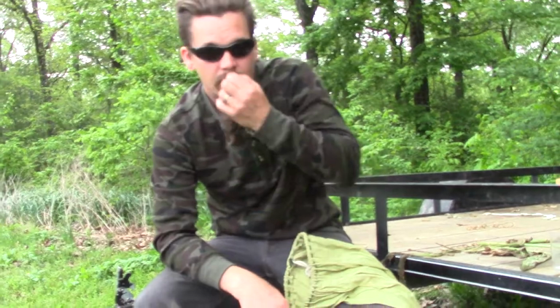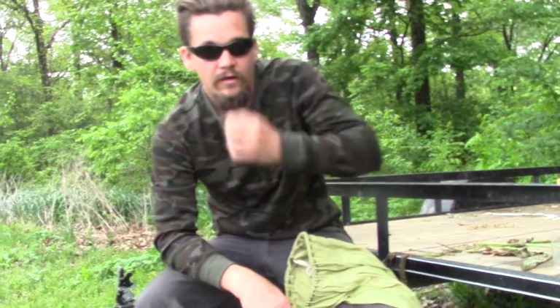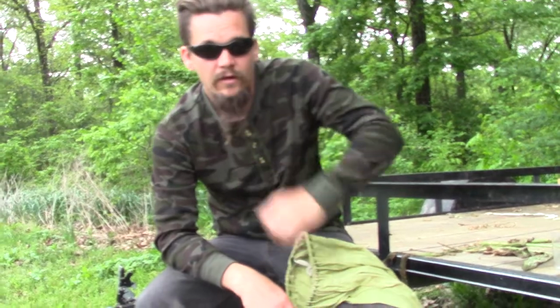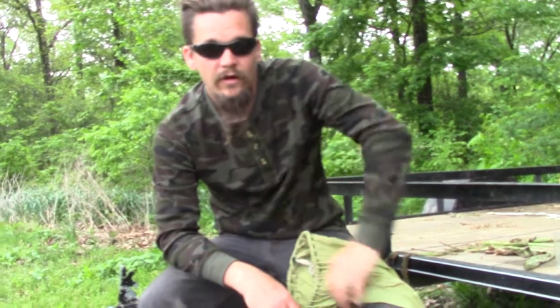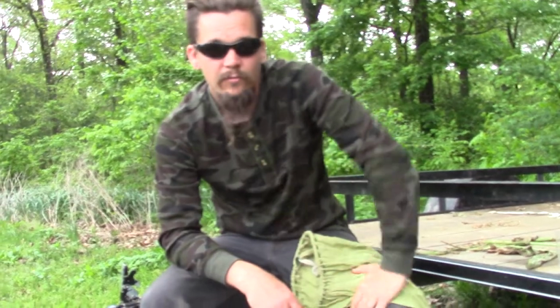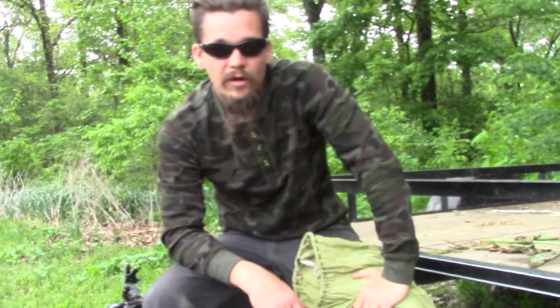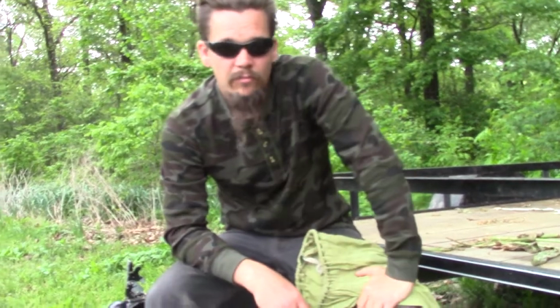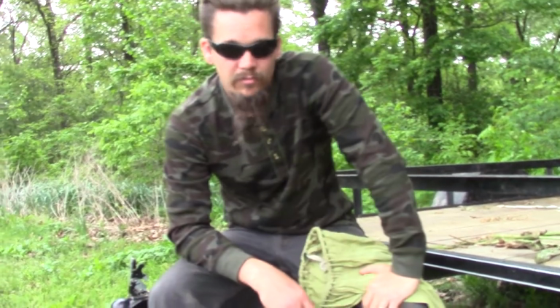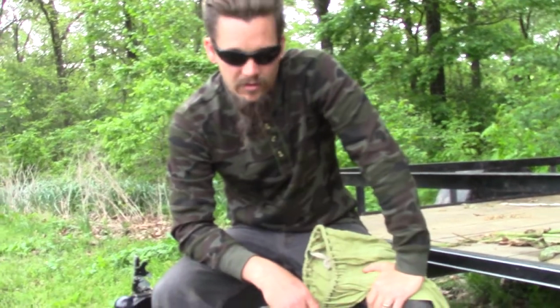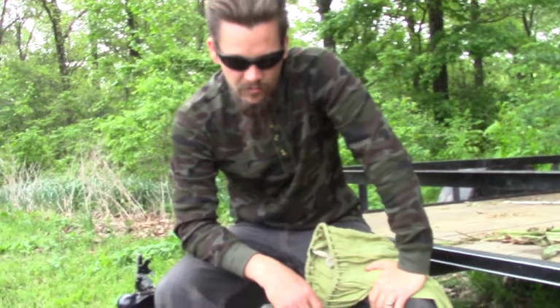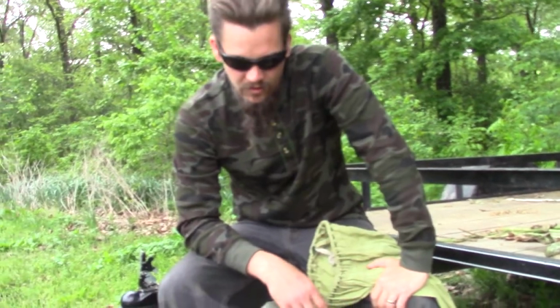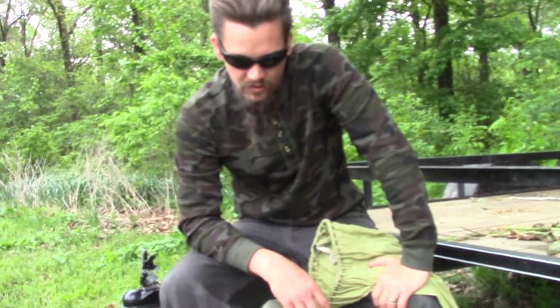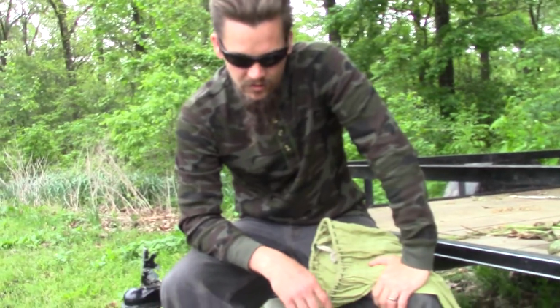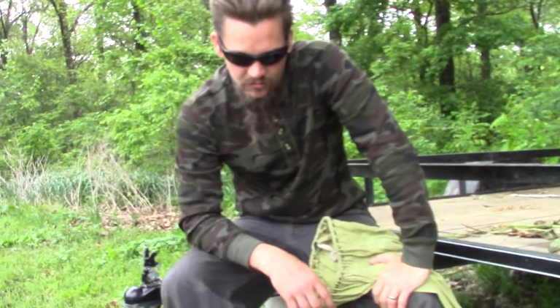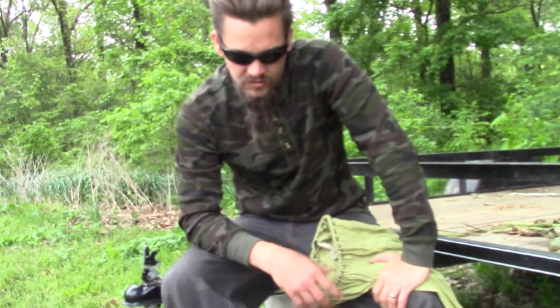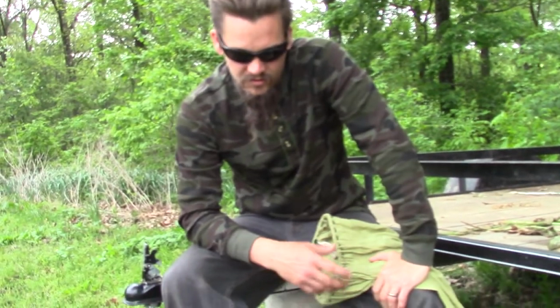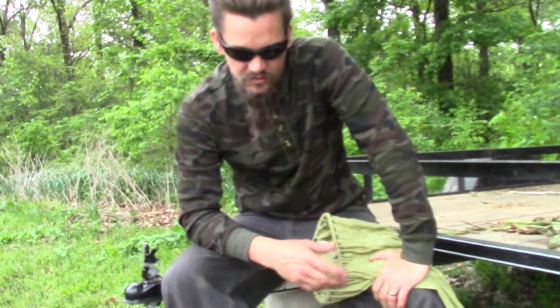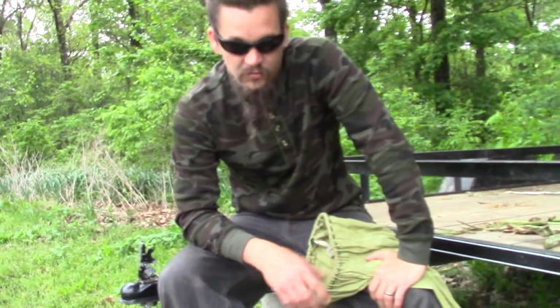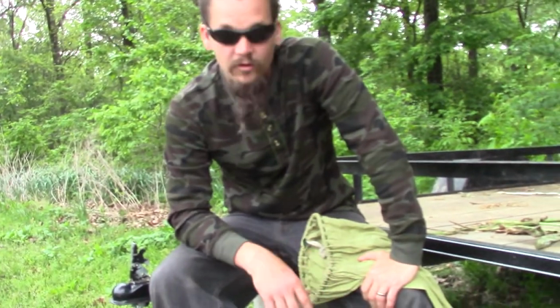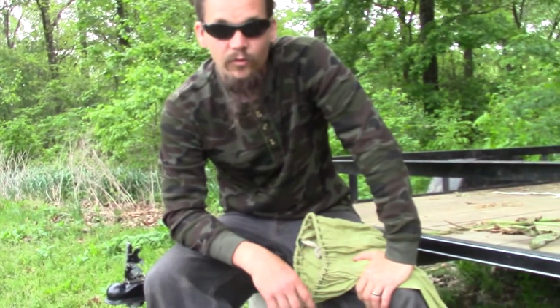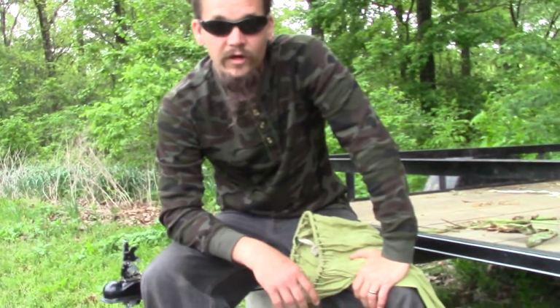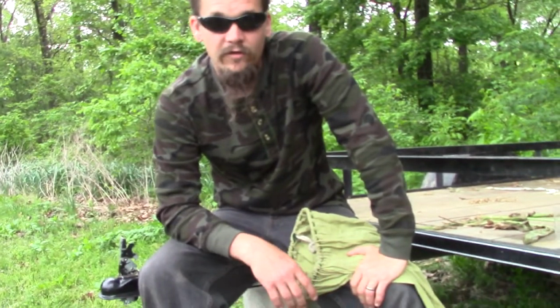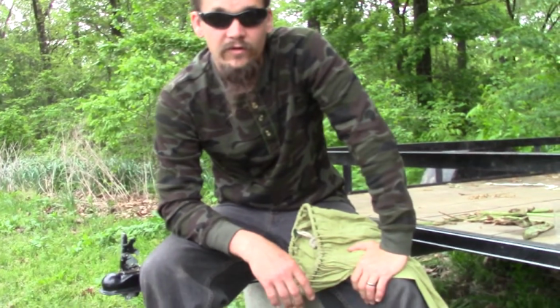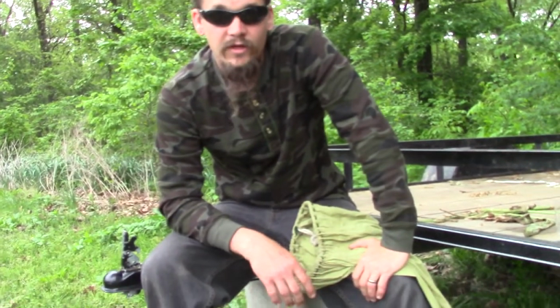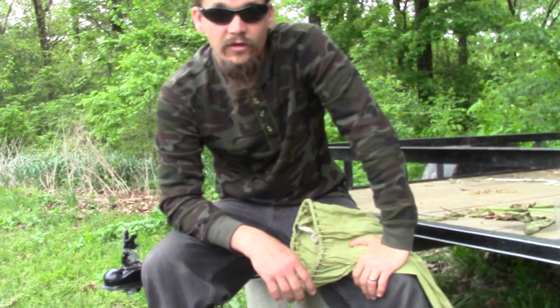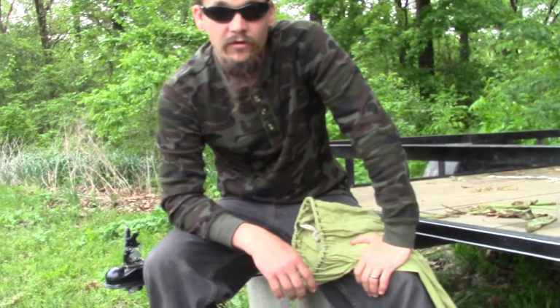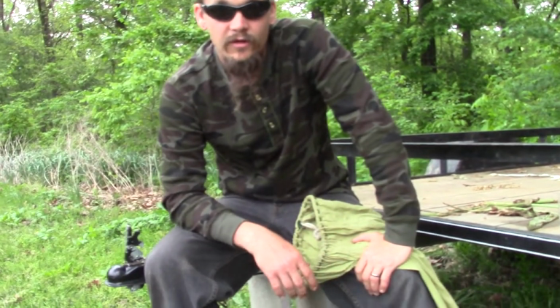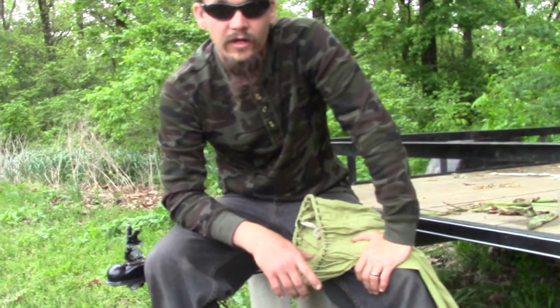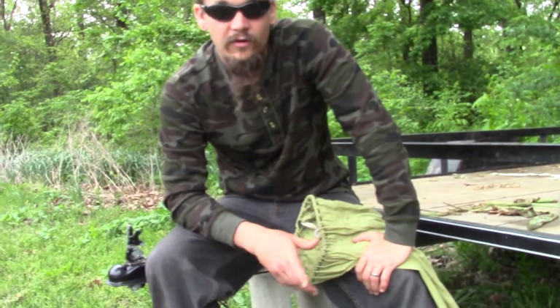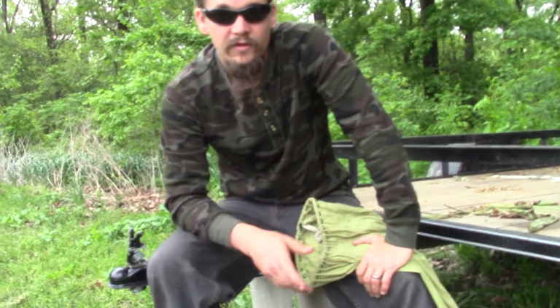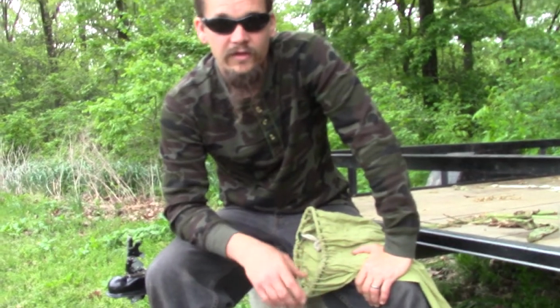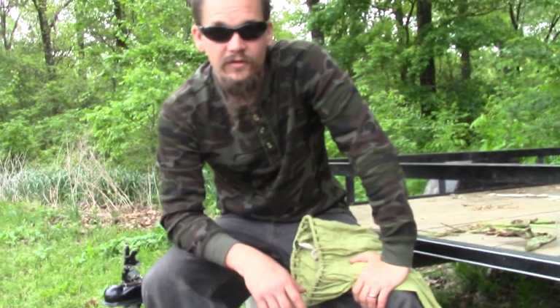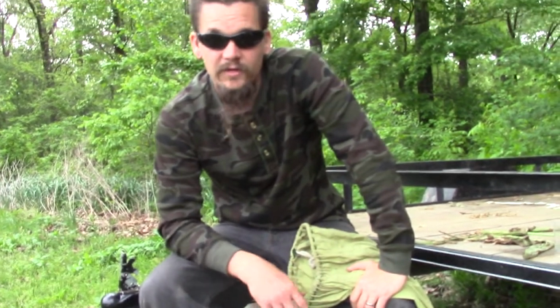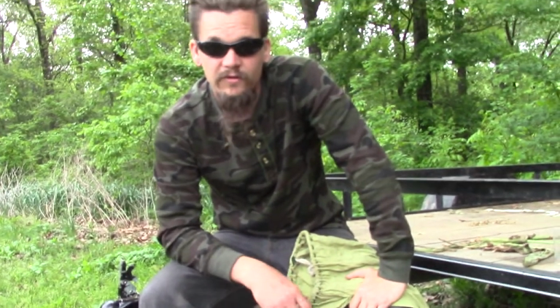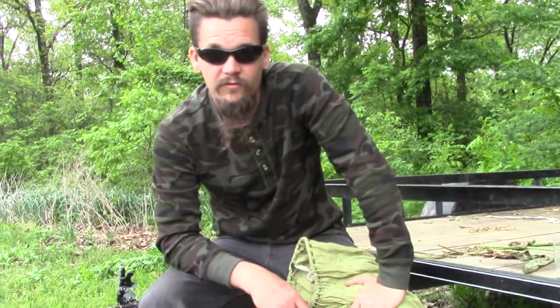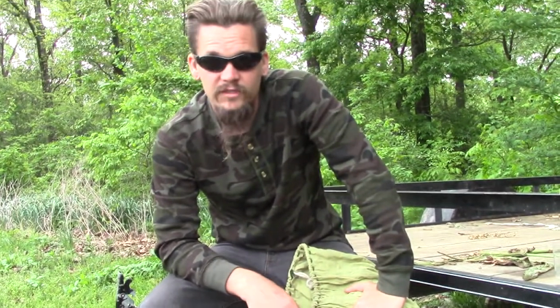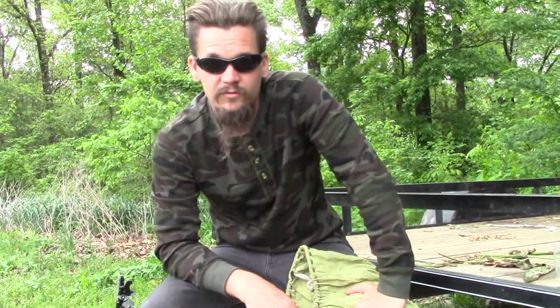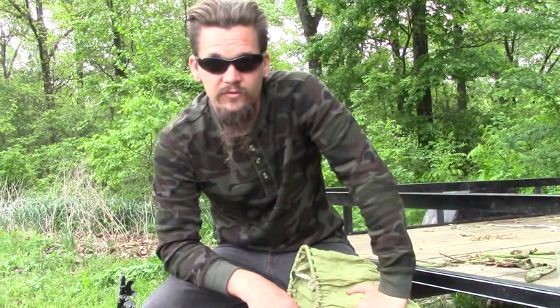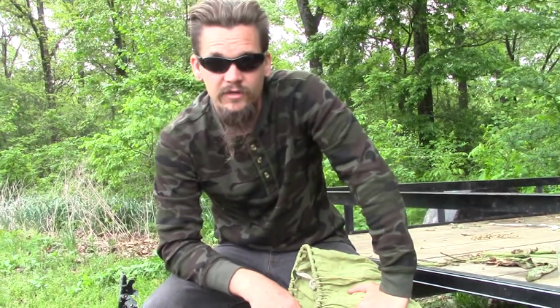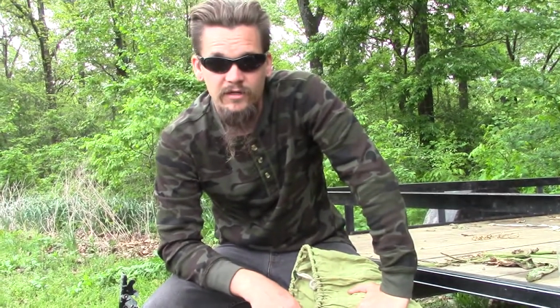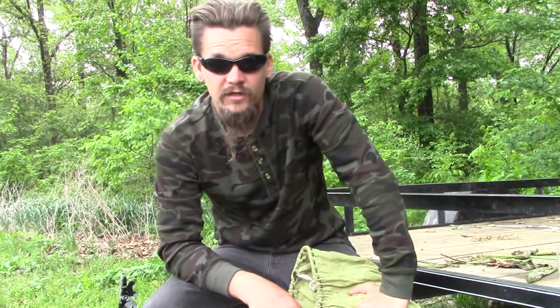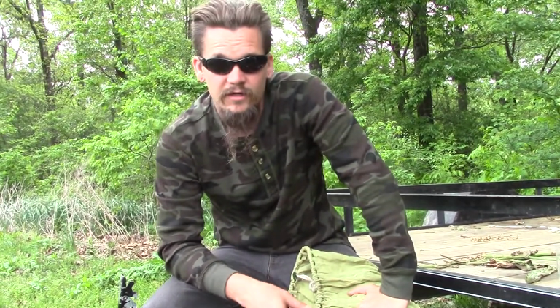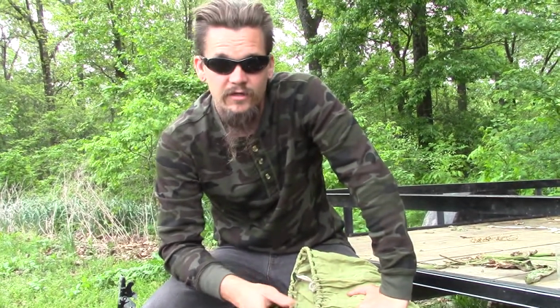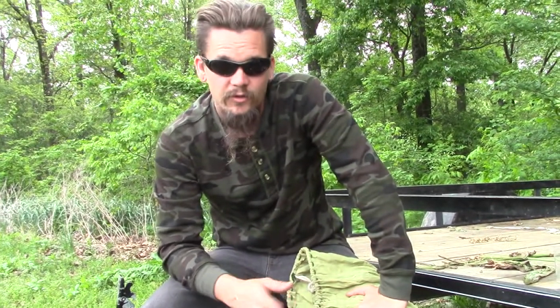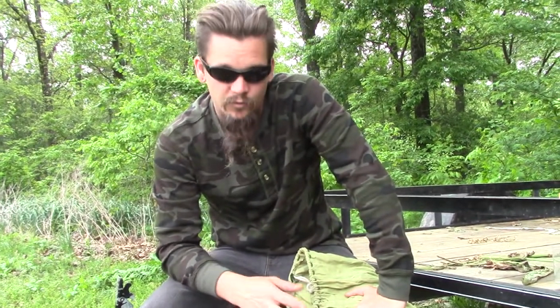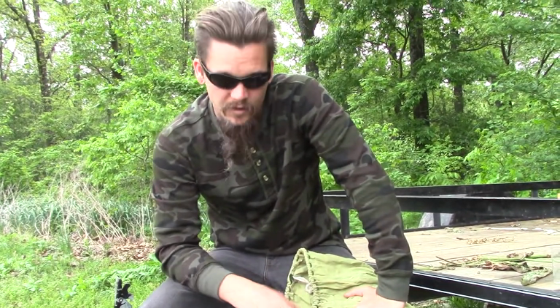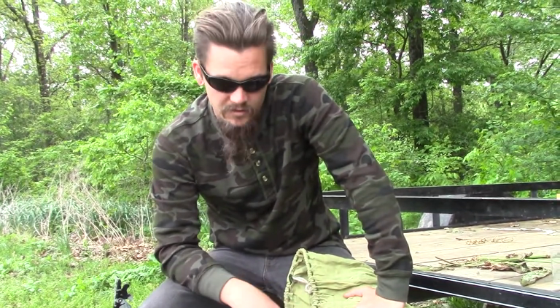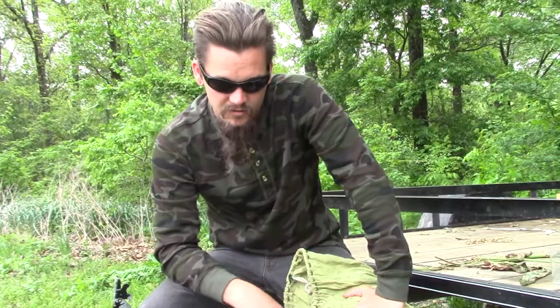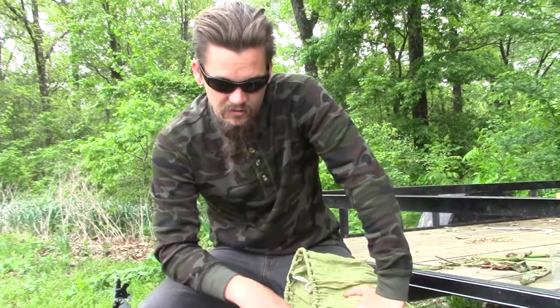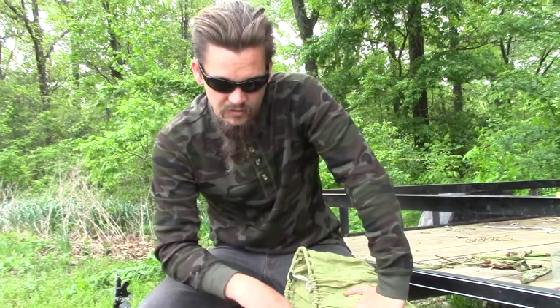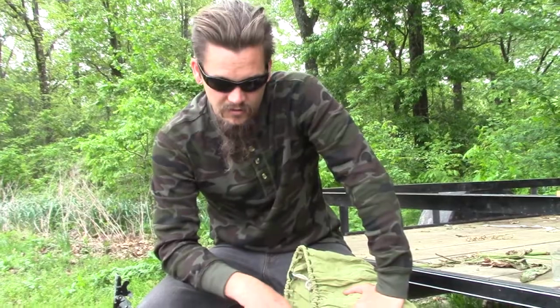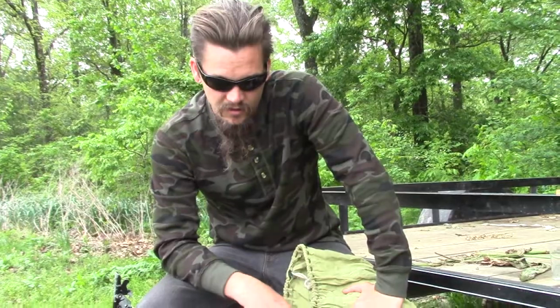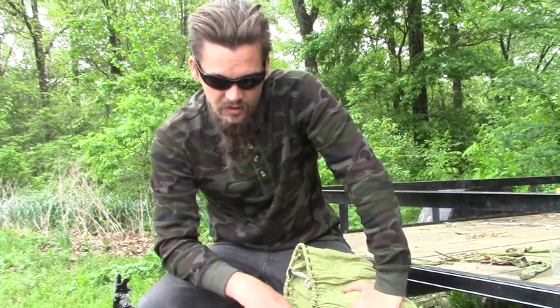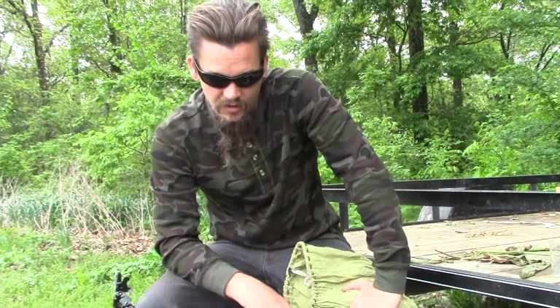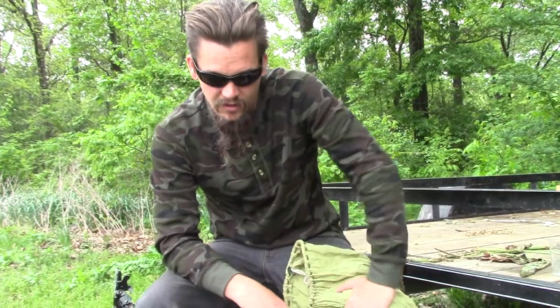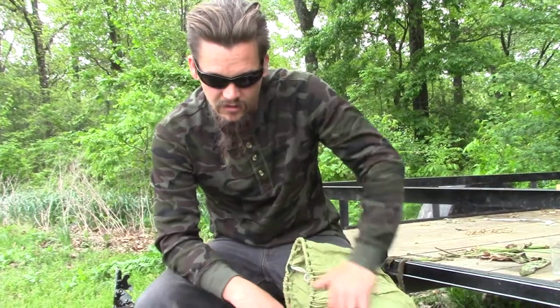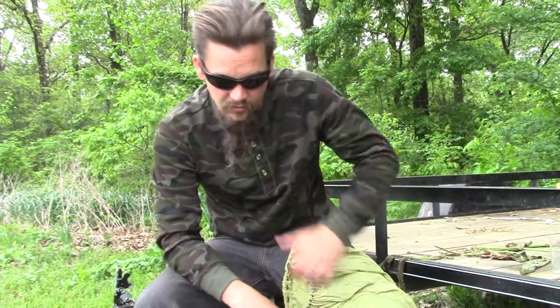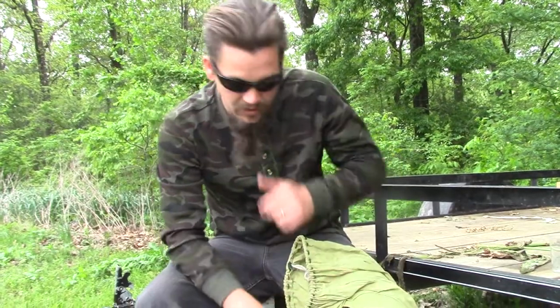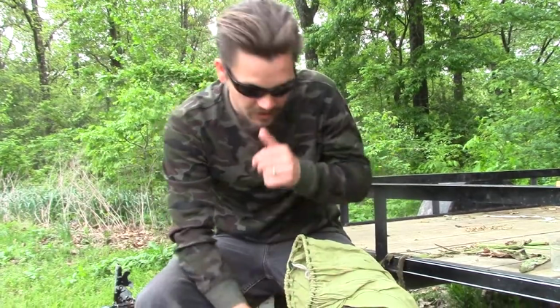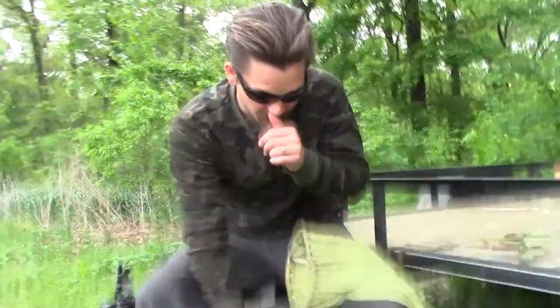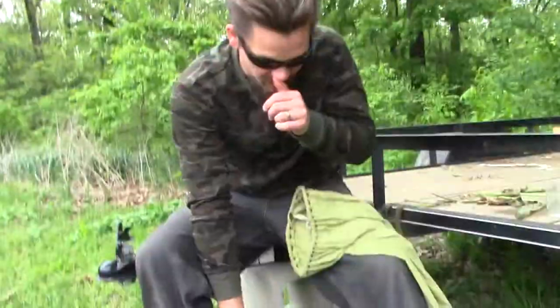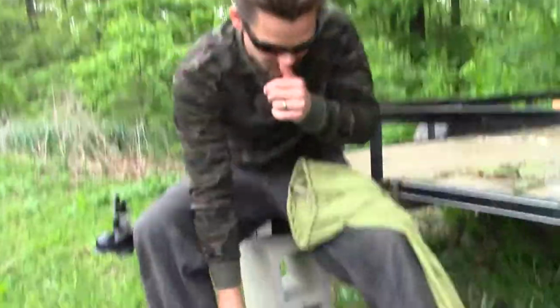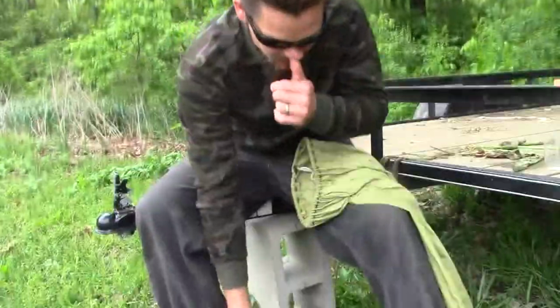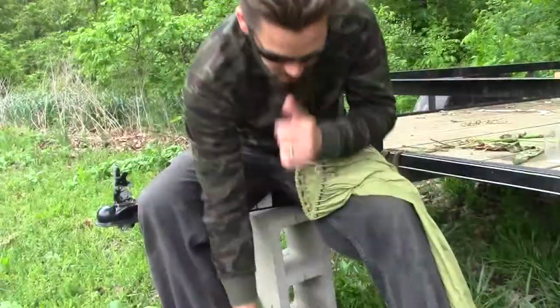Alright, Papa Pepper here. I'm just going to do a quick video on how to tell the difference between a racer and a black rat snake.